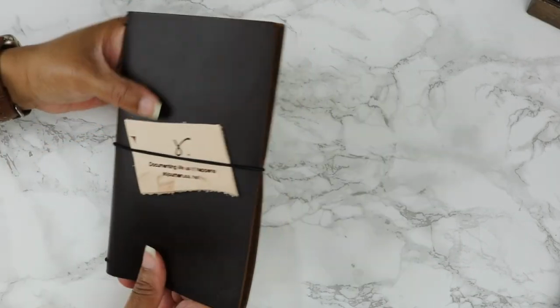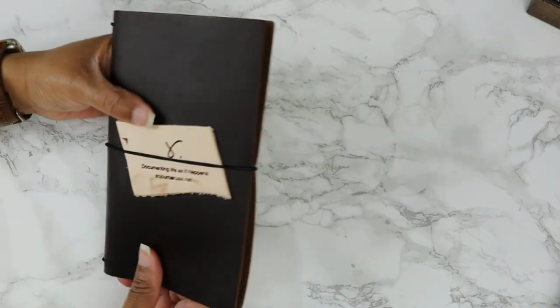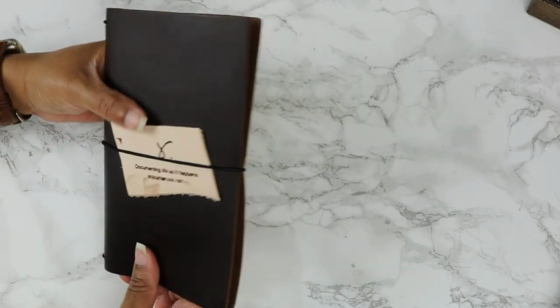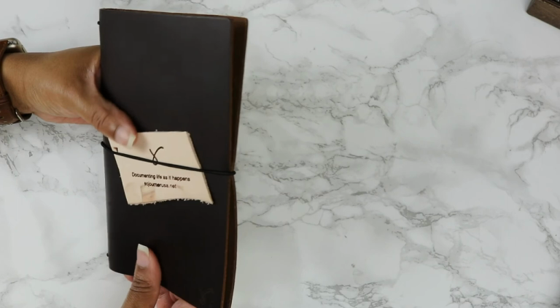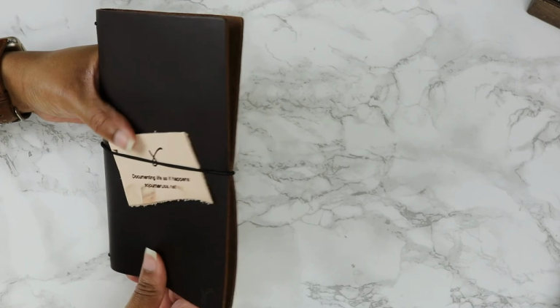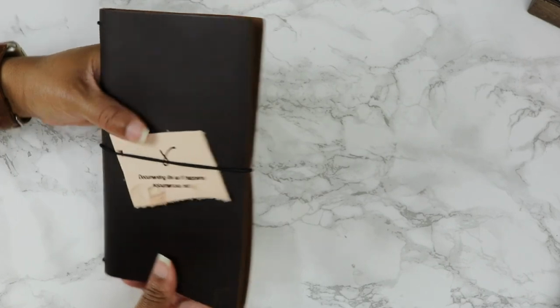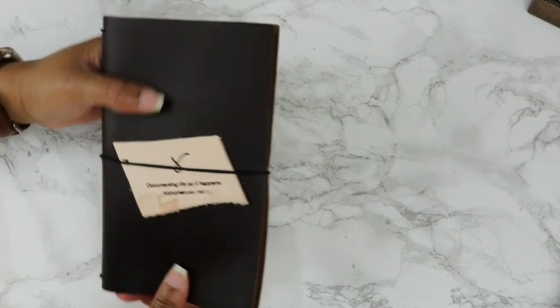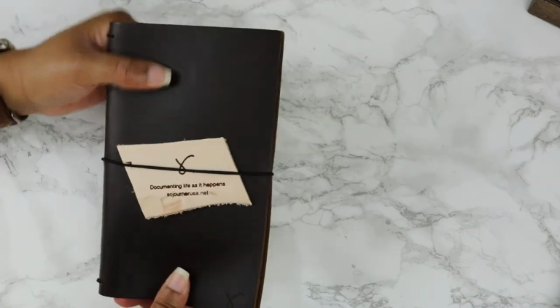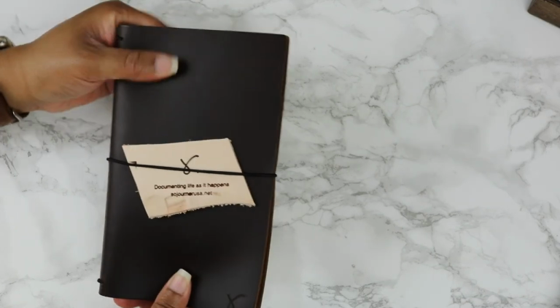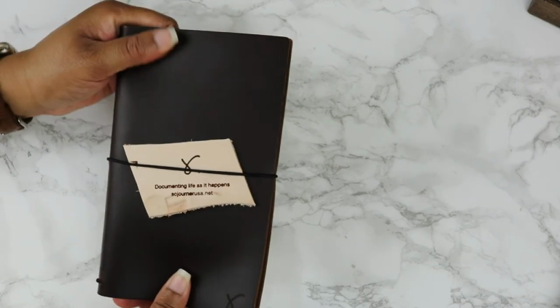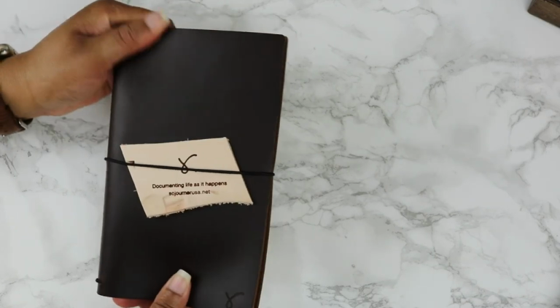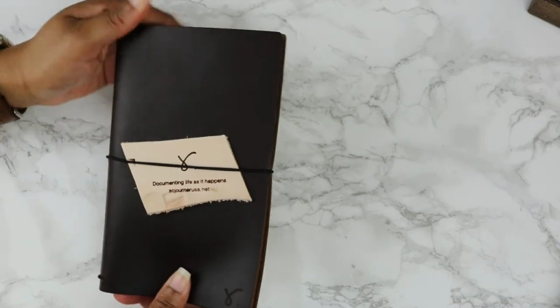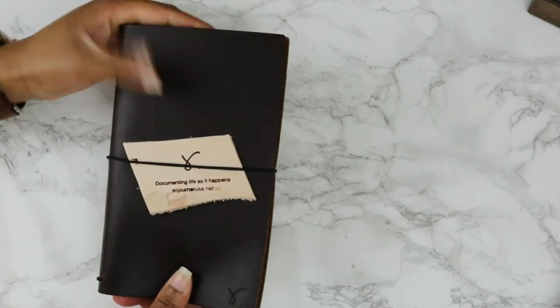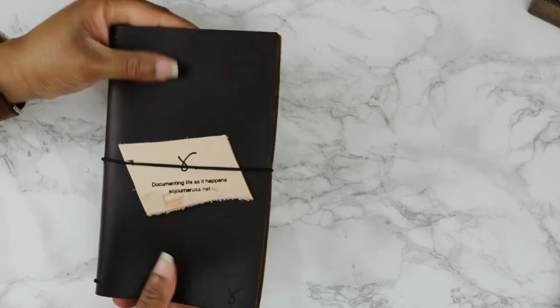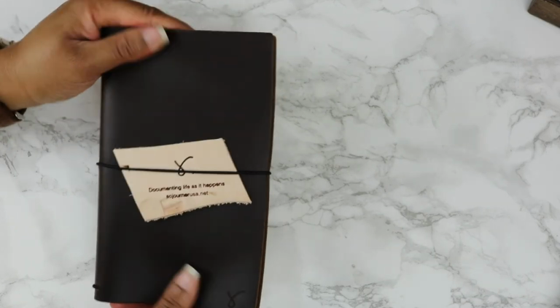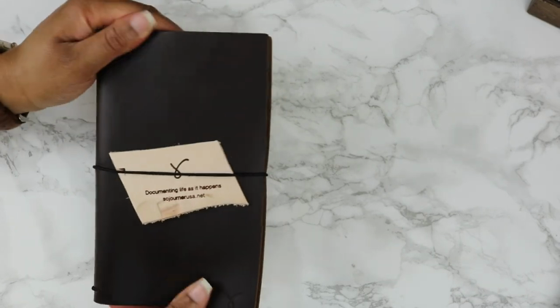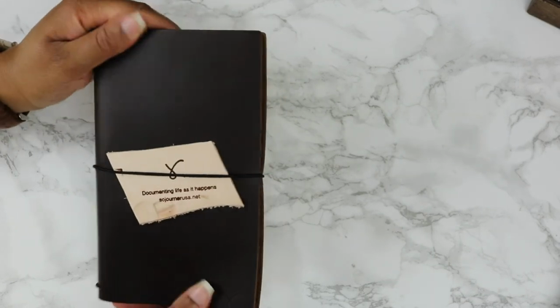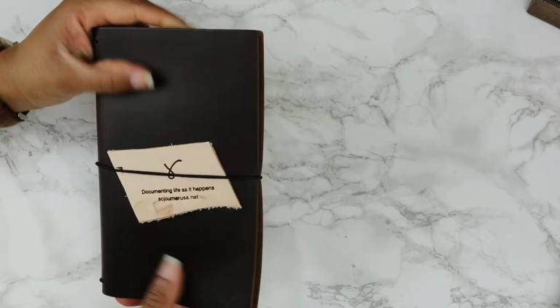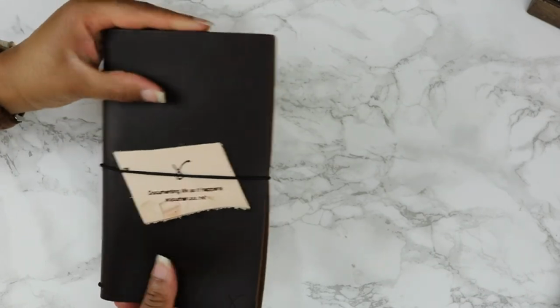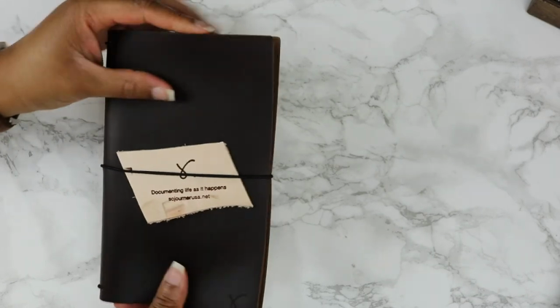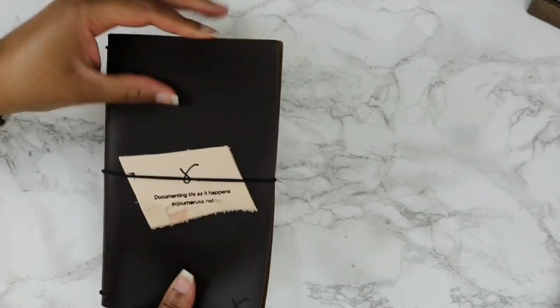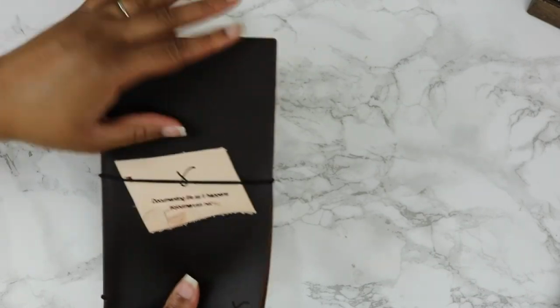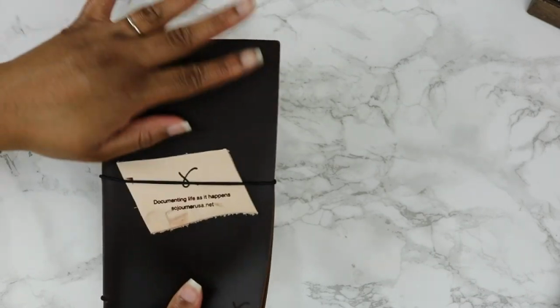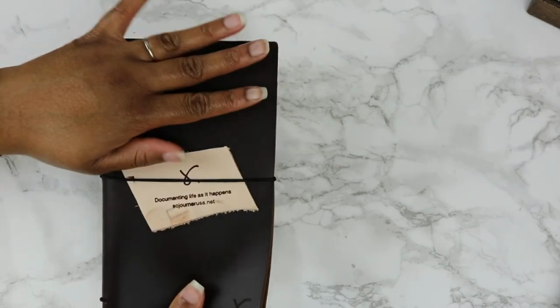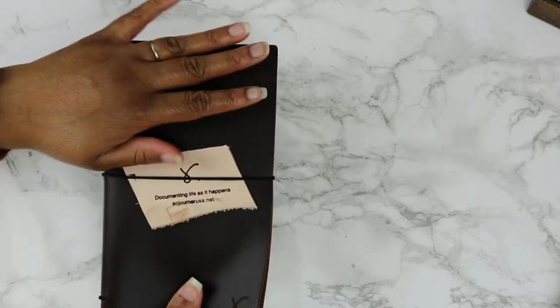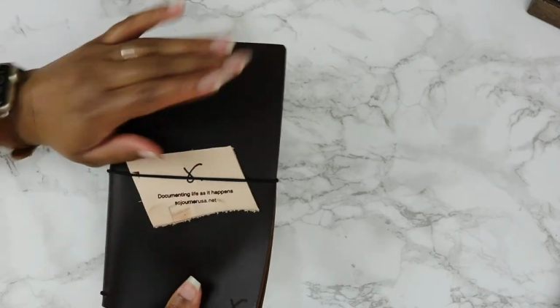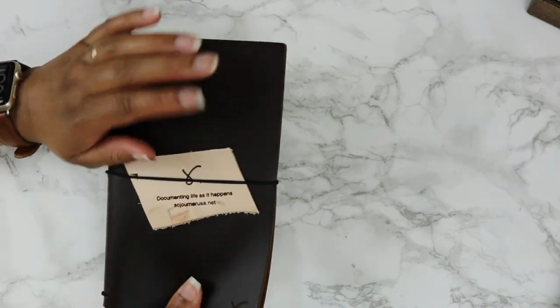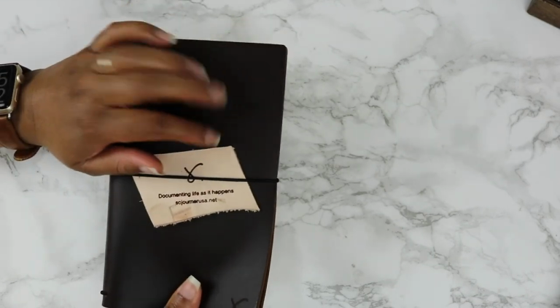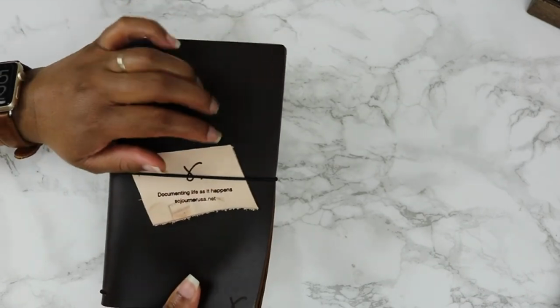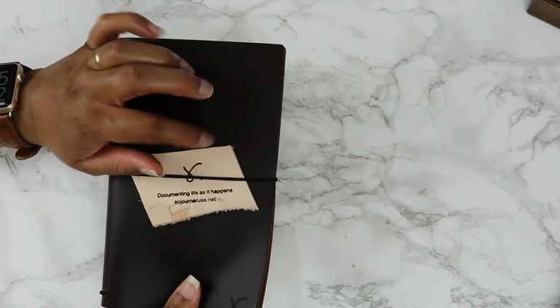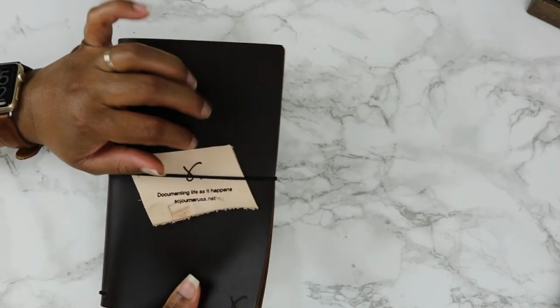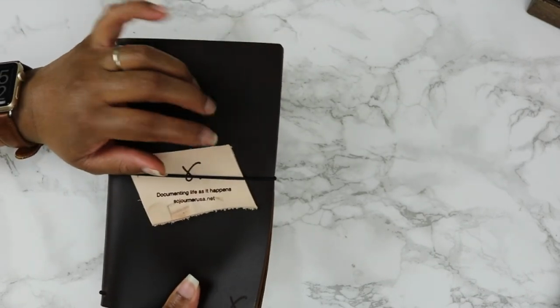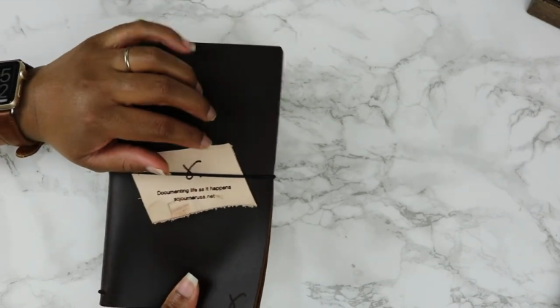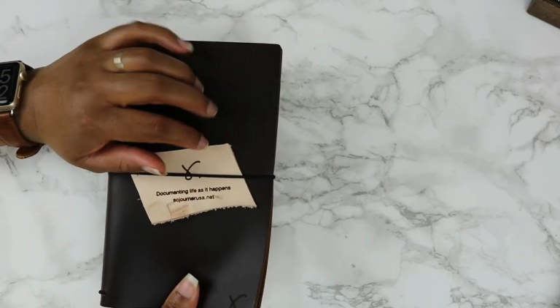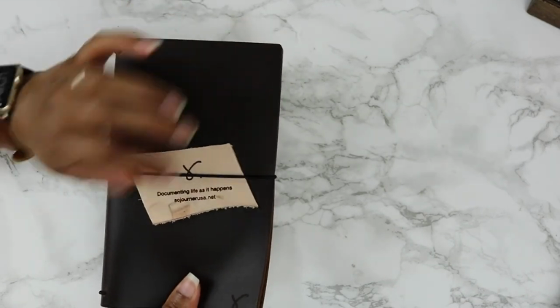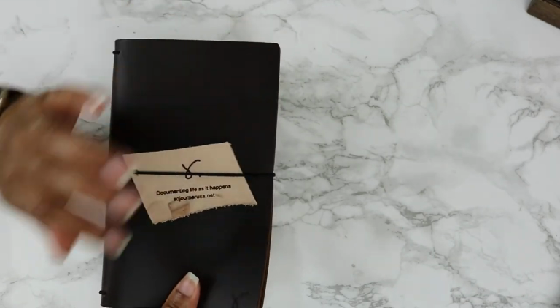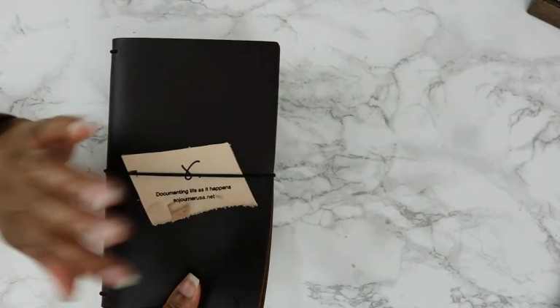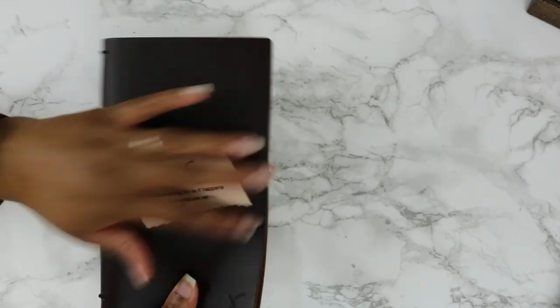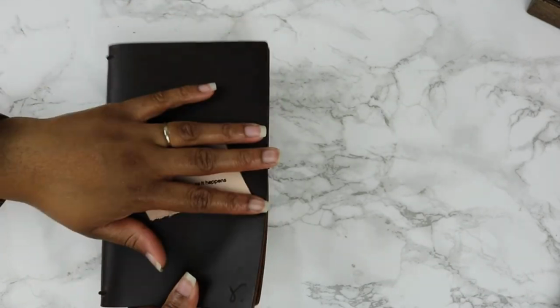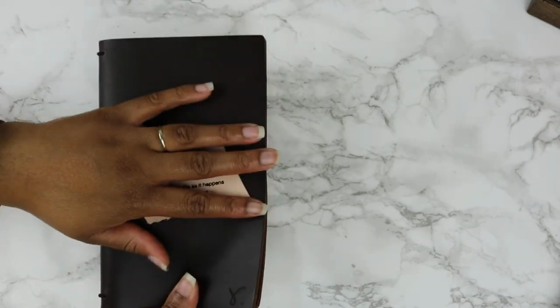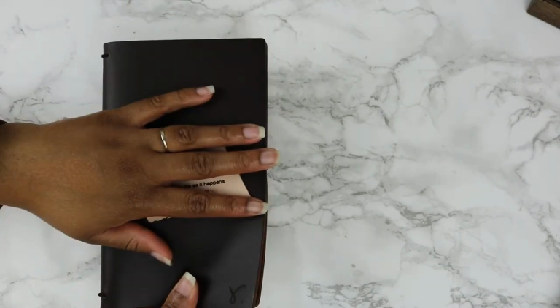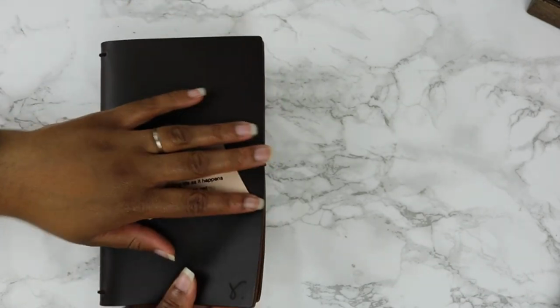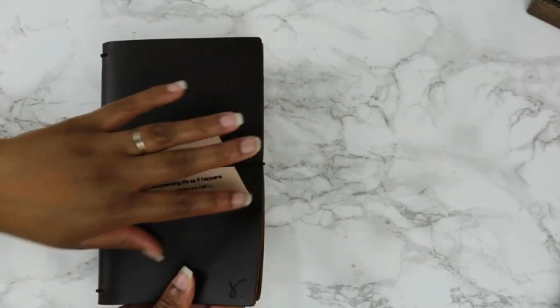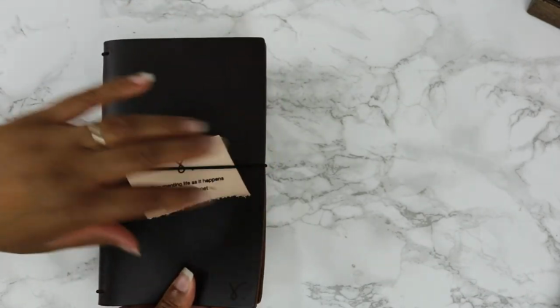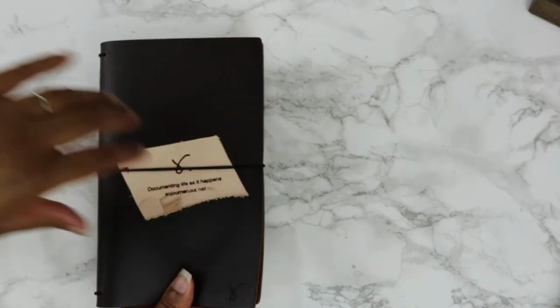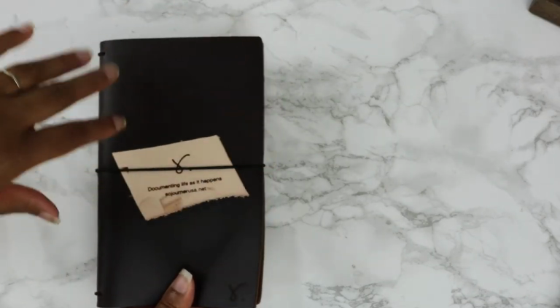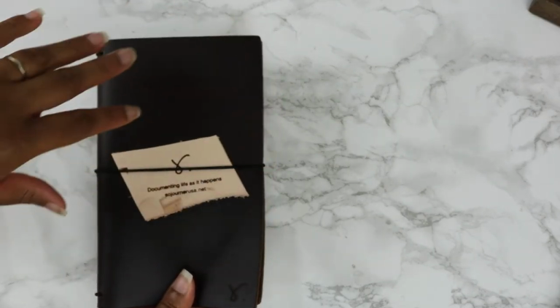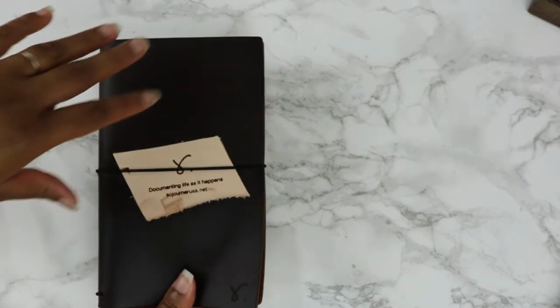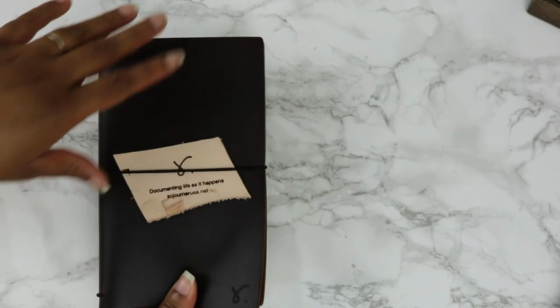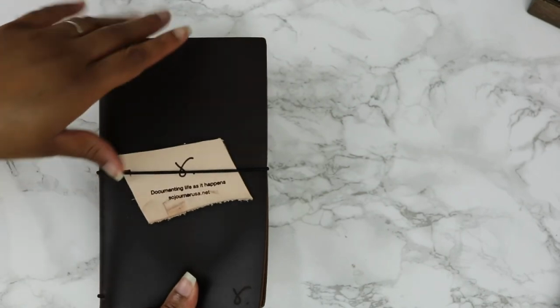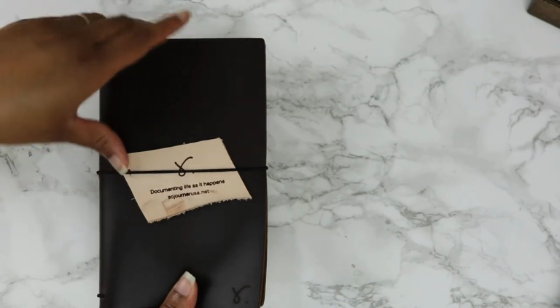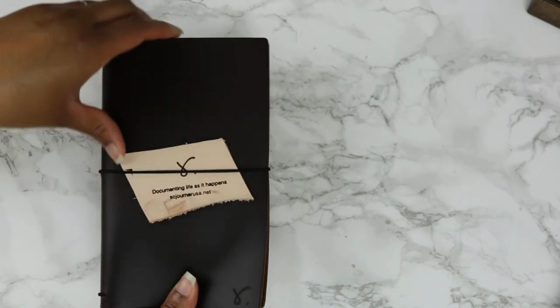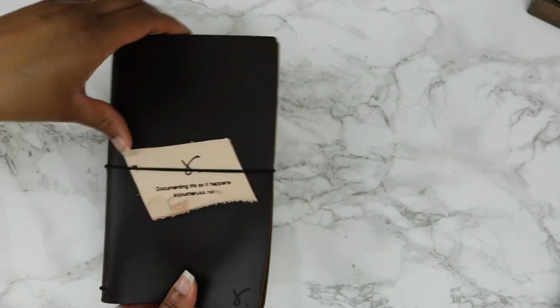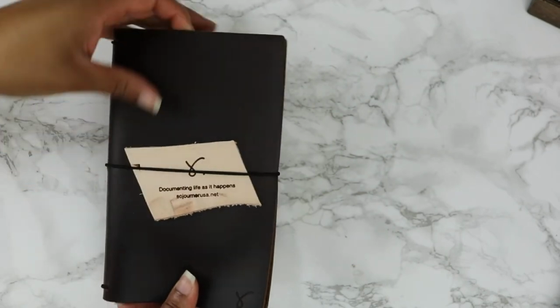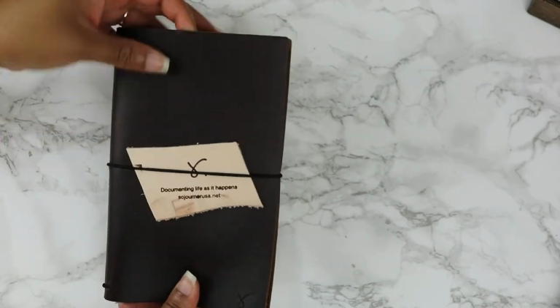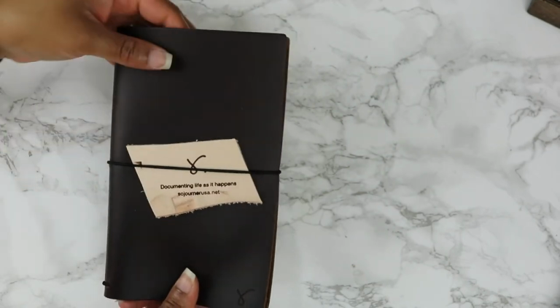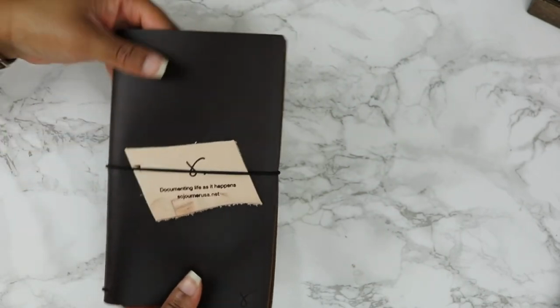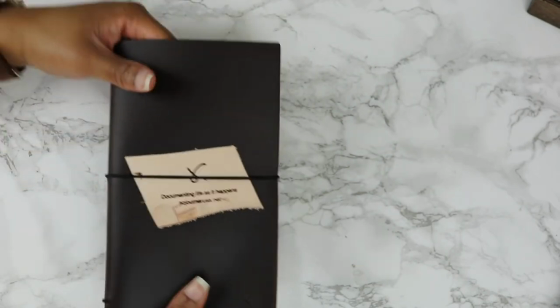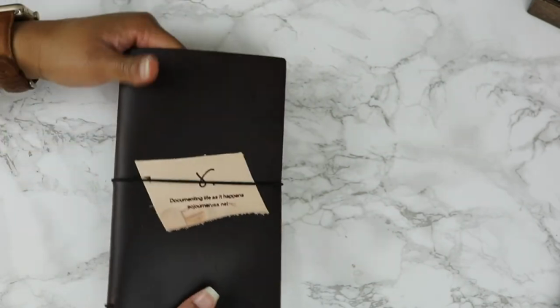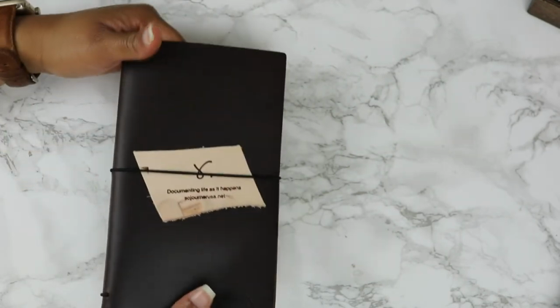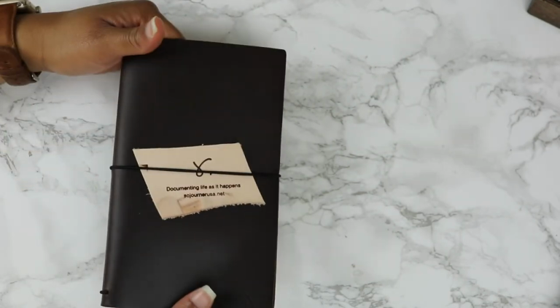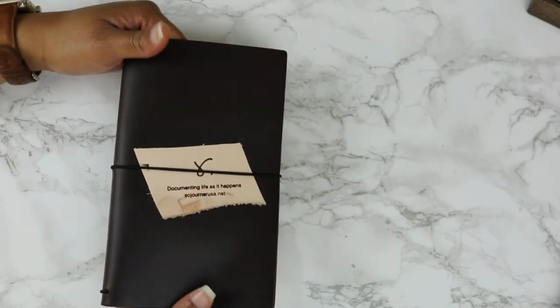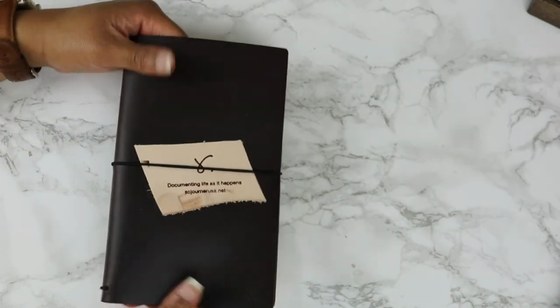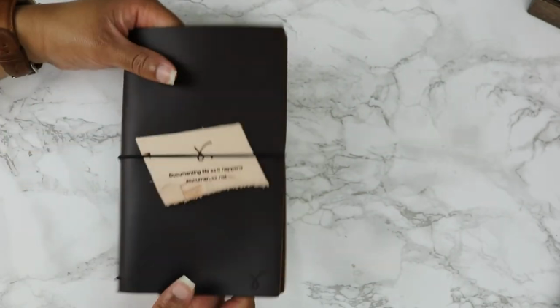Look at this rich, rich color. This is going to be by far the darkest Traveler's Notebook I own.